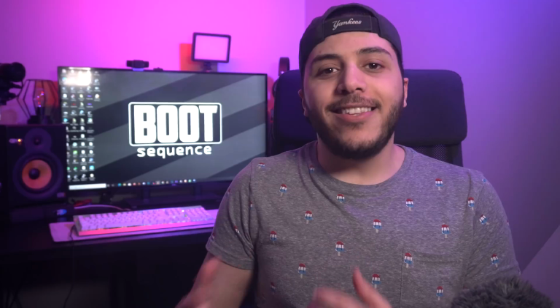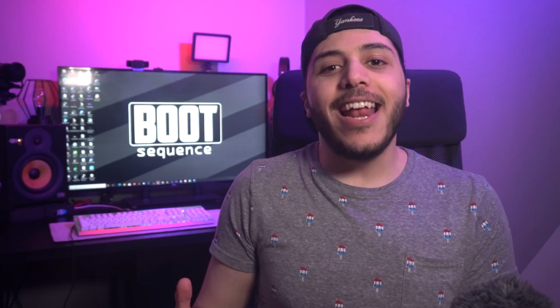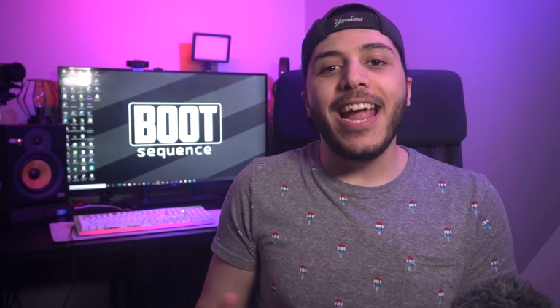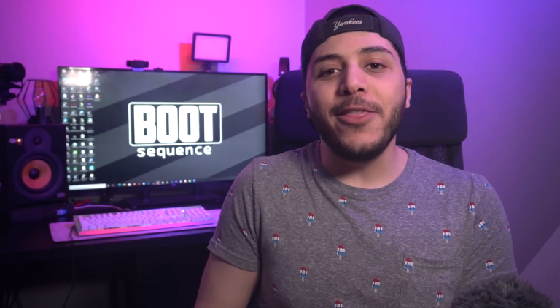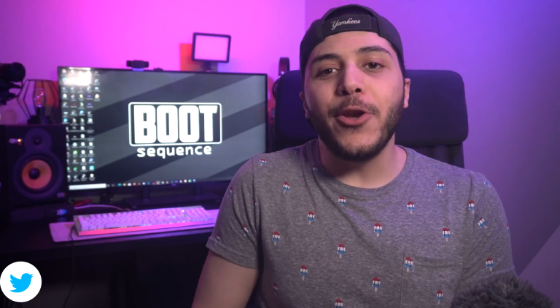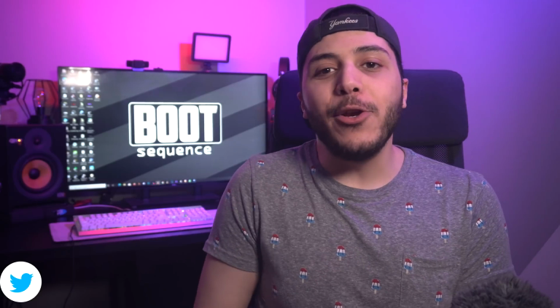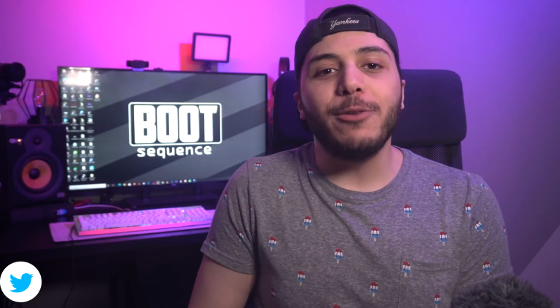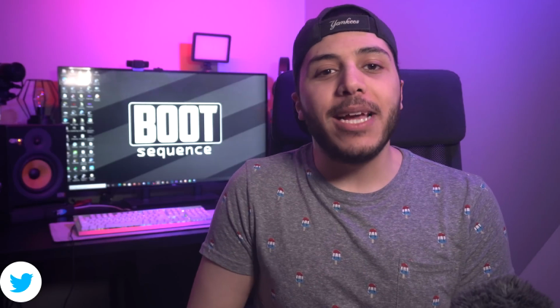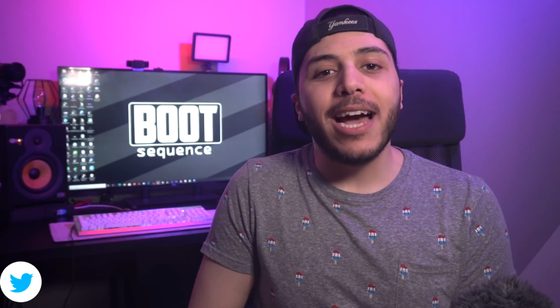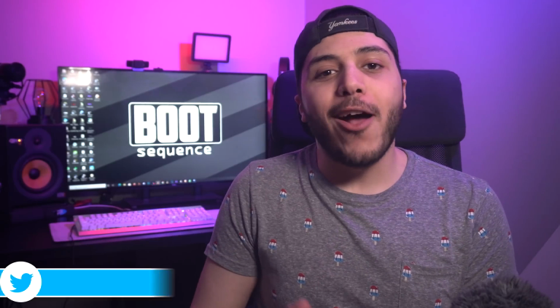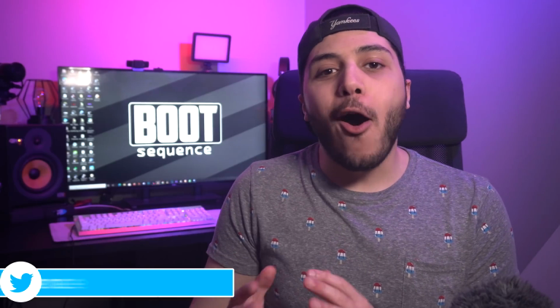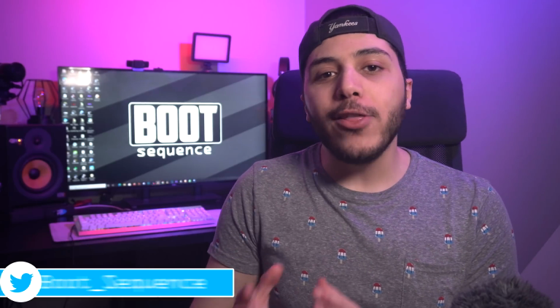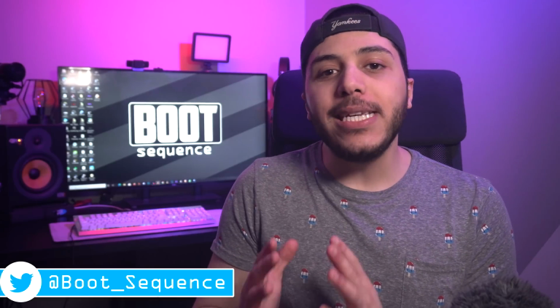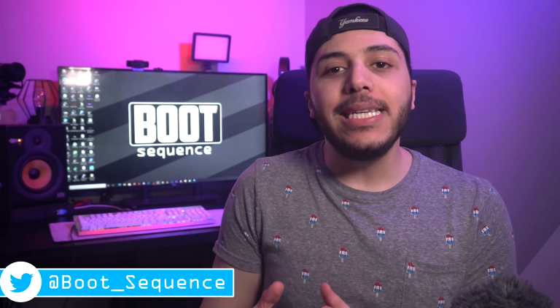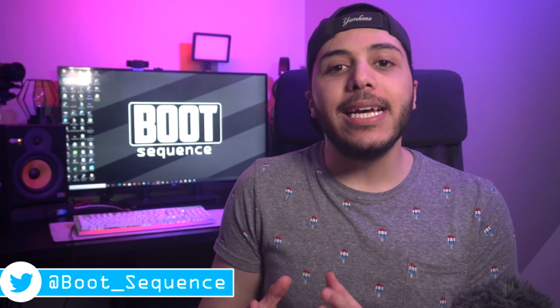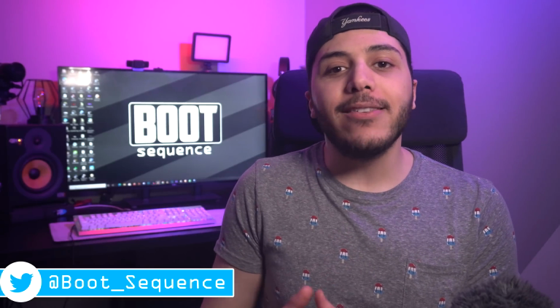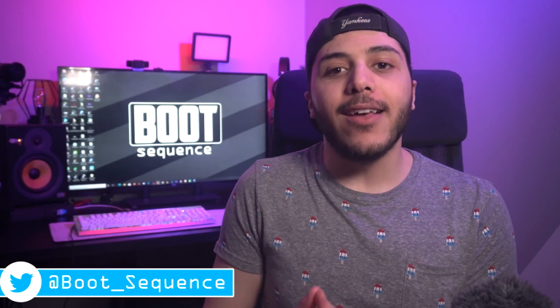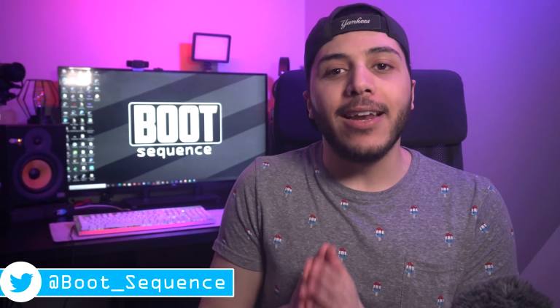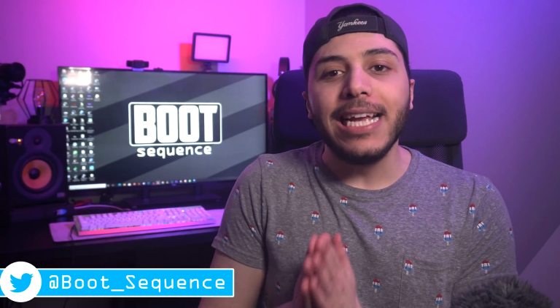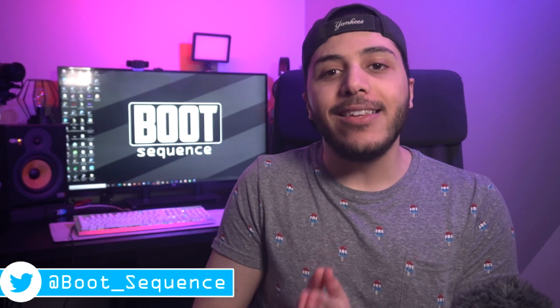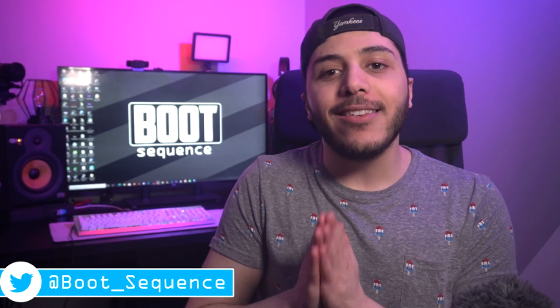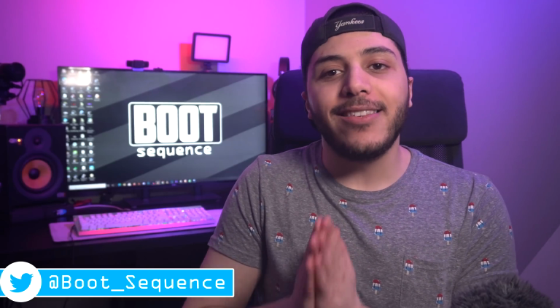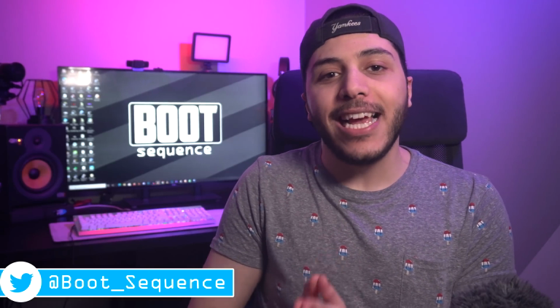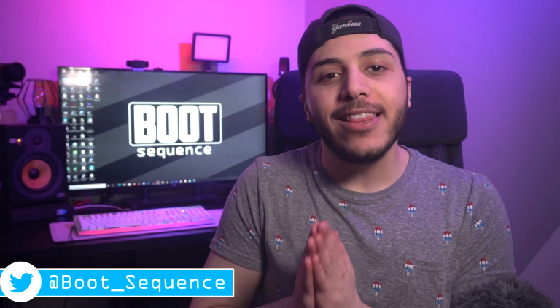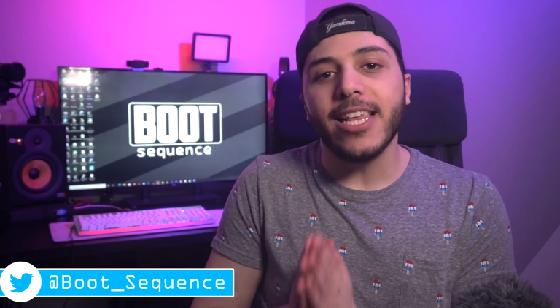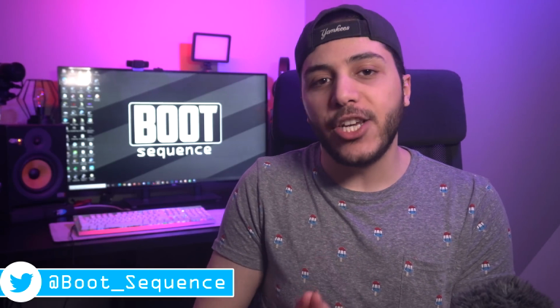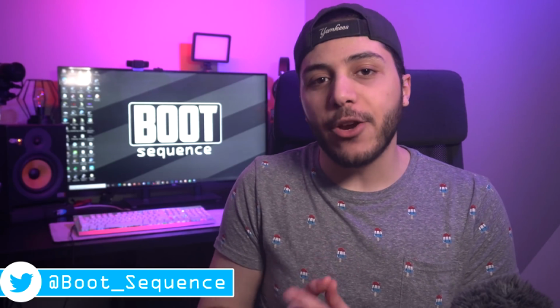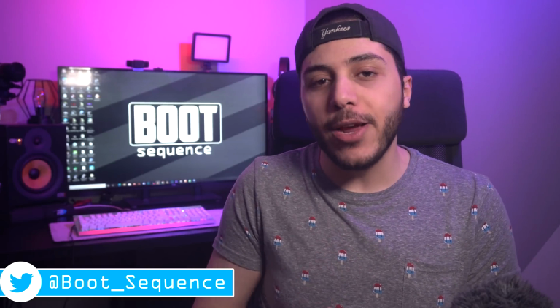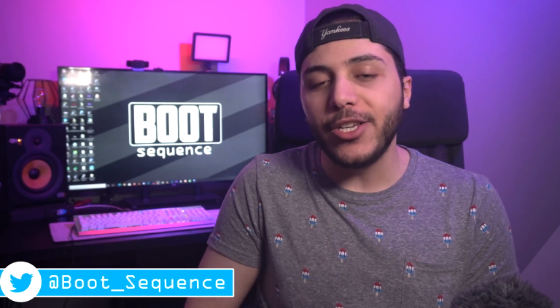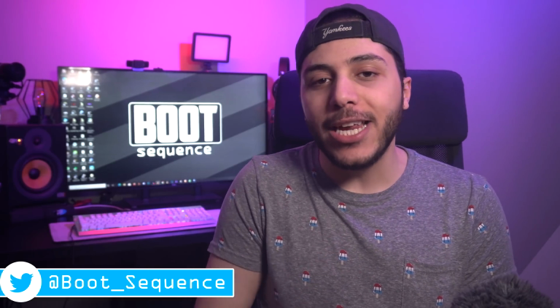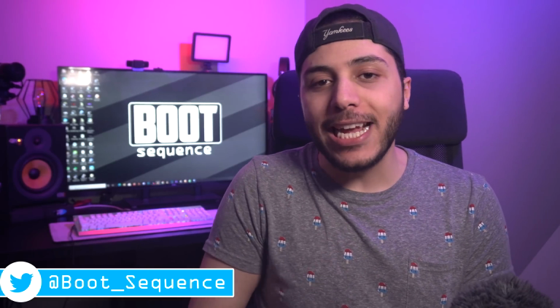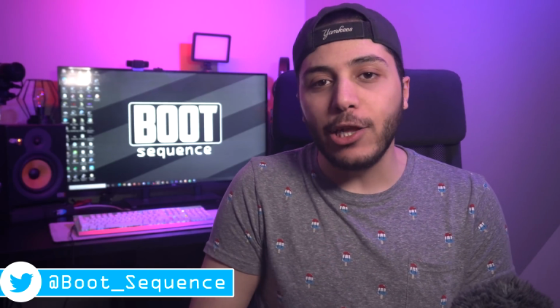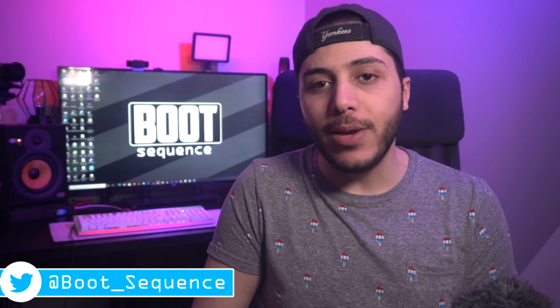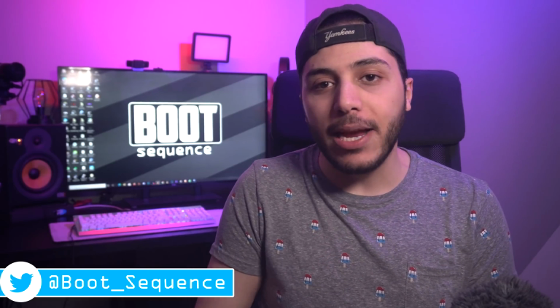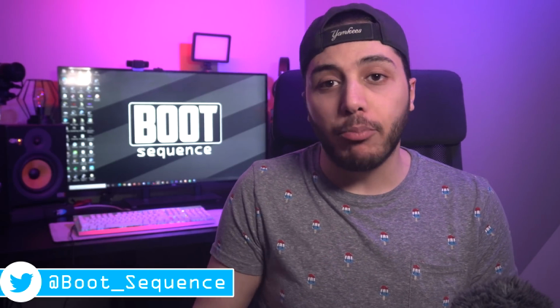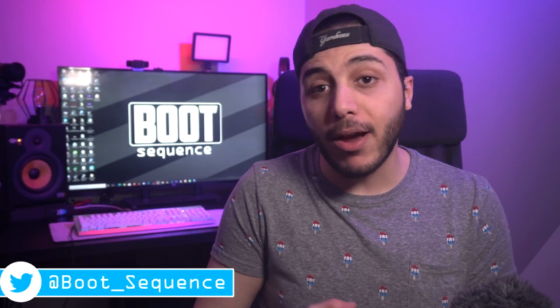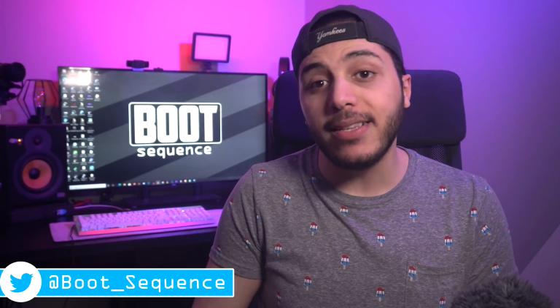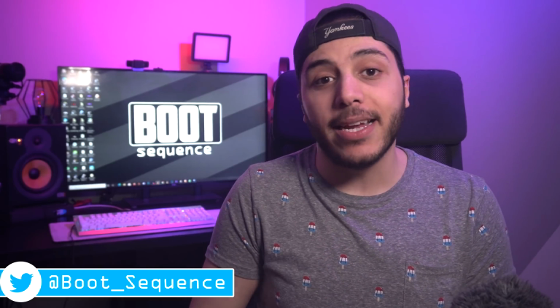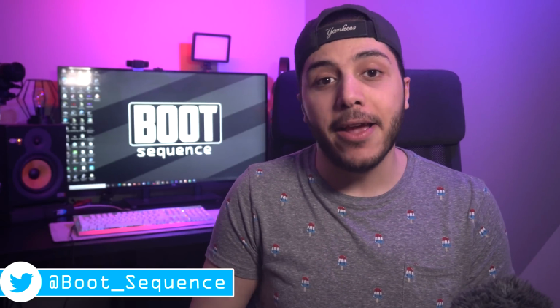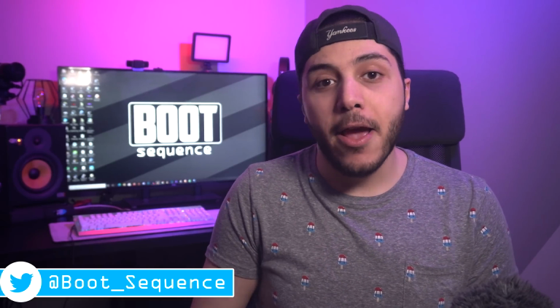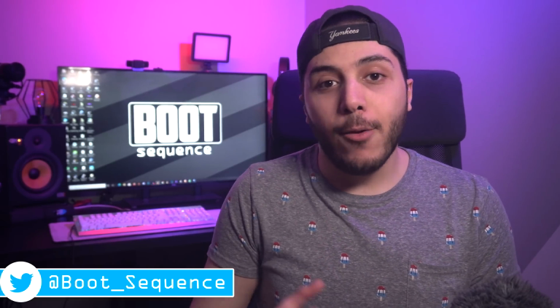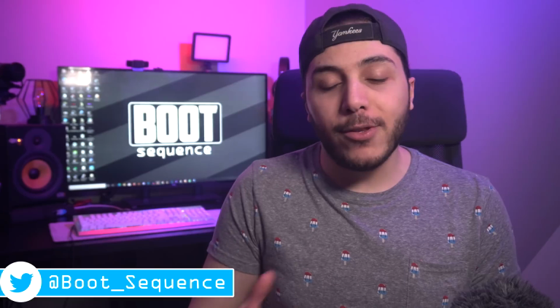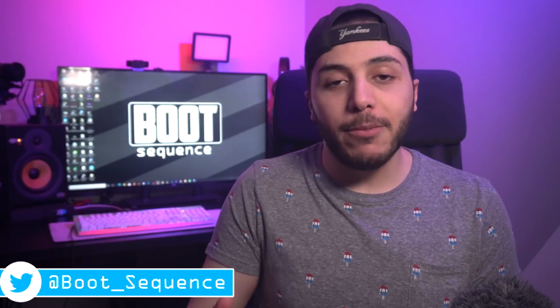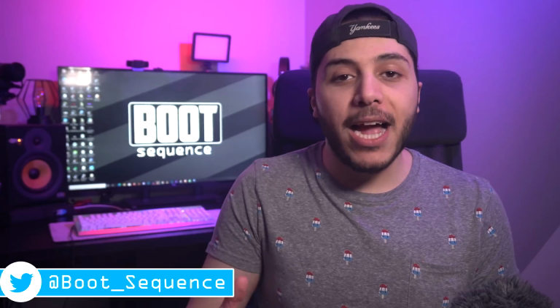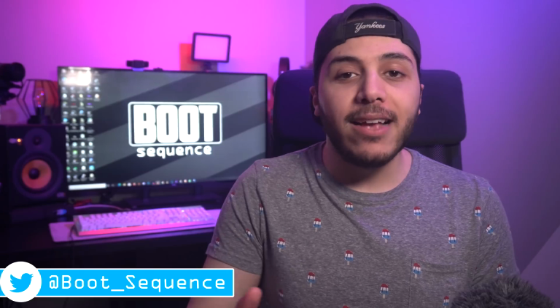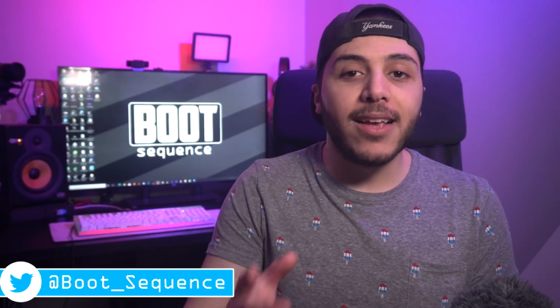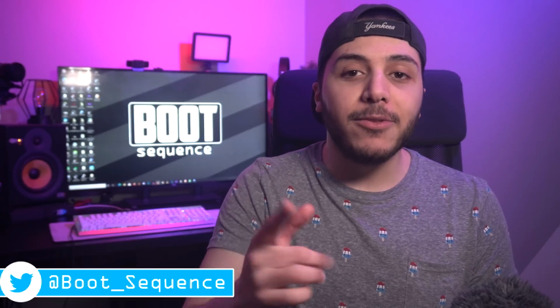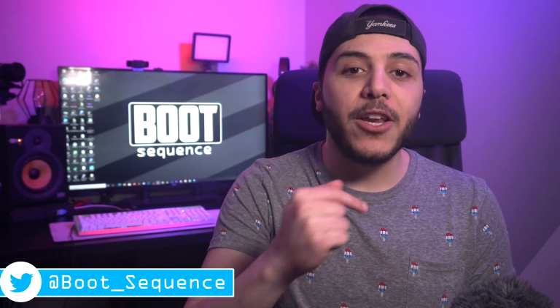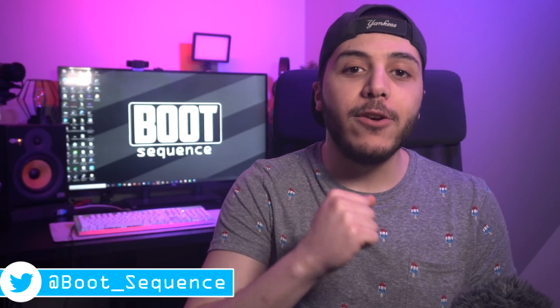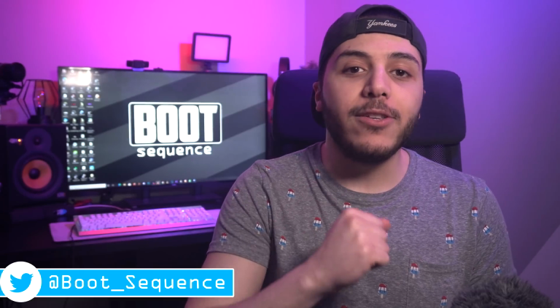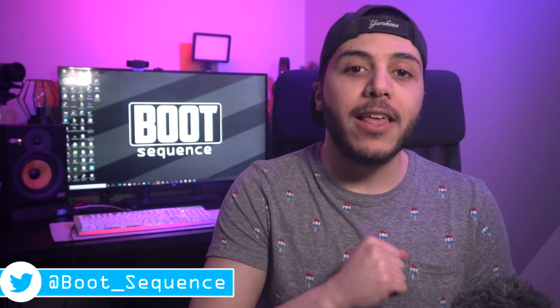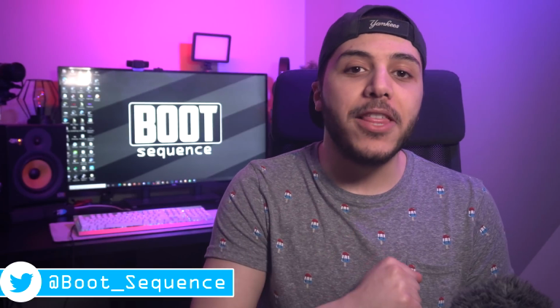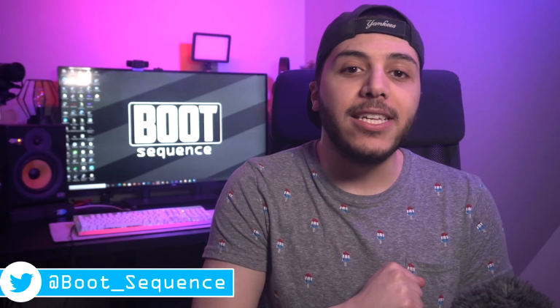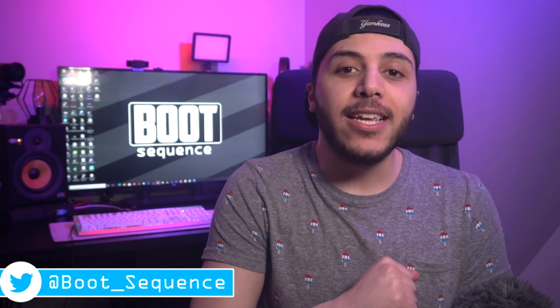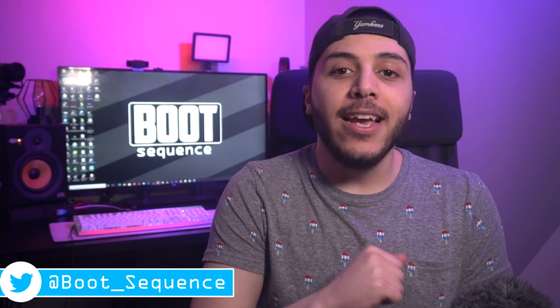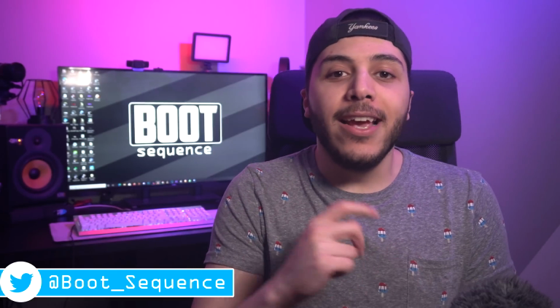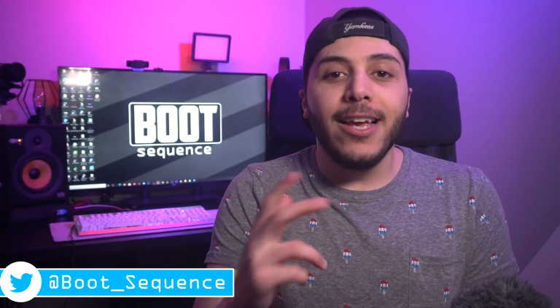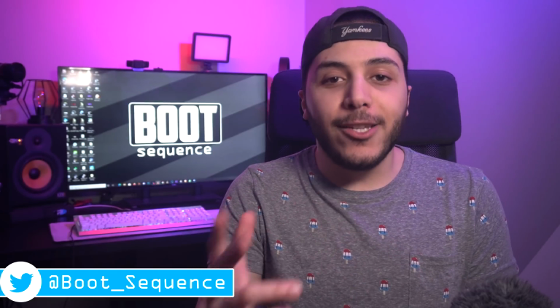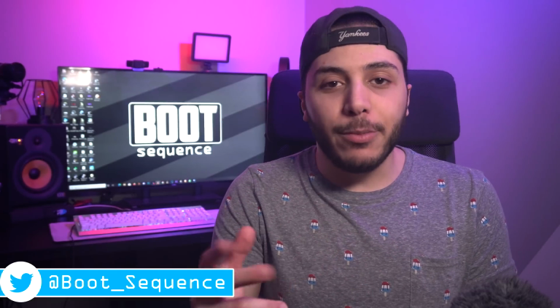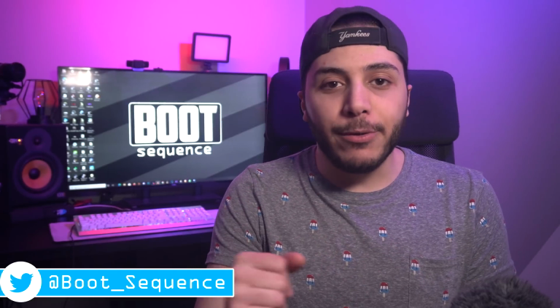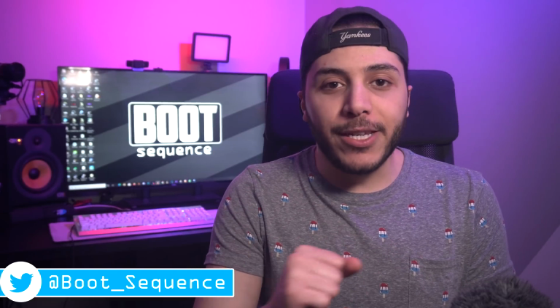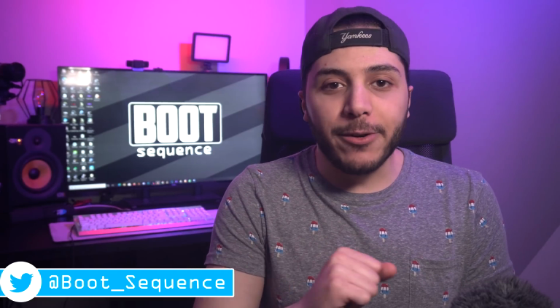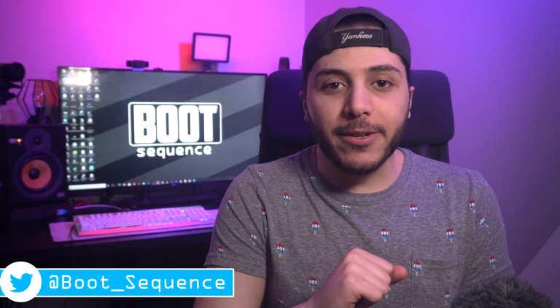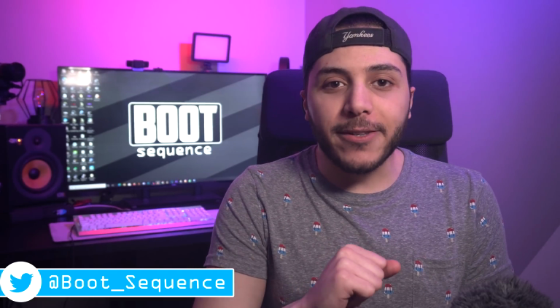Today in the news, we got all the details on Intel's 10th generation, including pricing. What's up guys, I'm Snows, and this is your boot sequence.